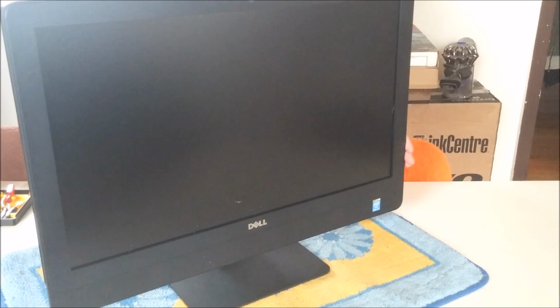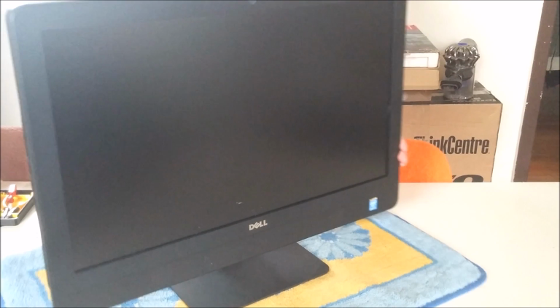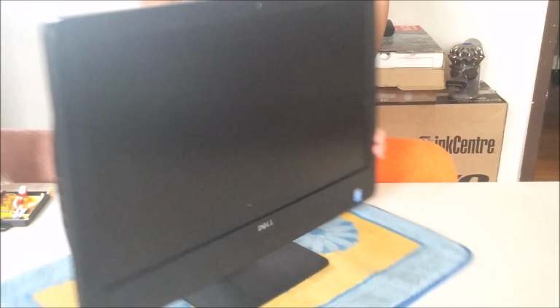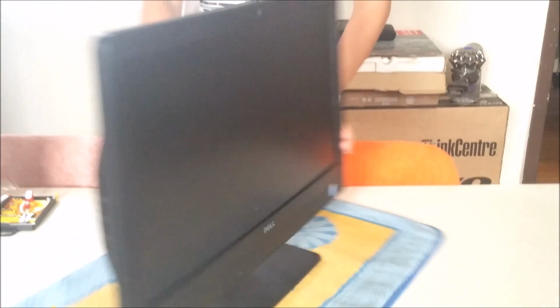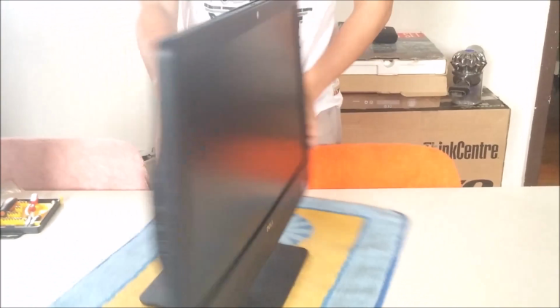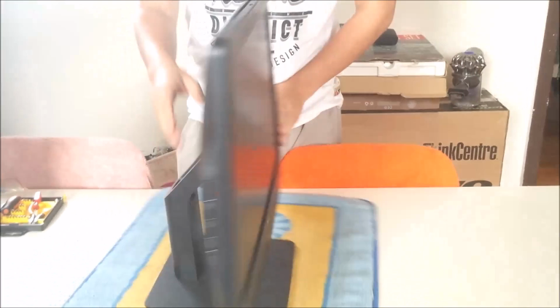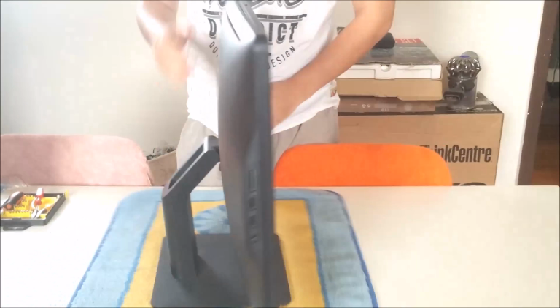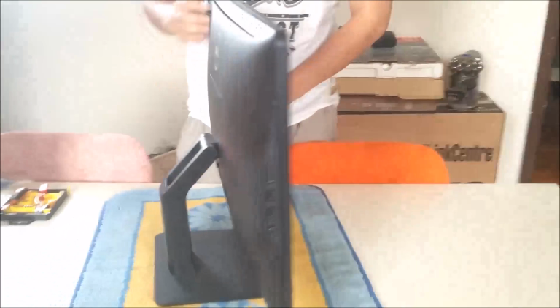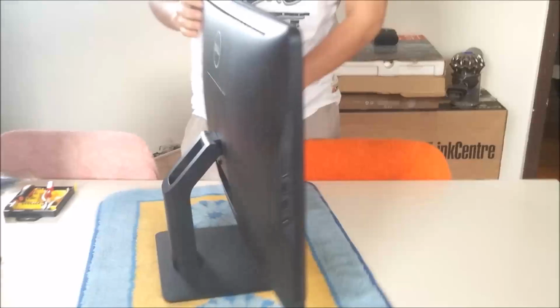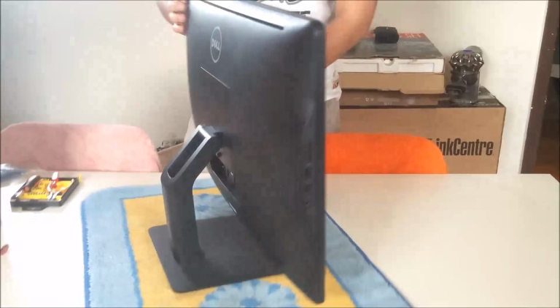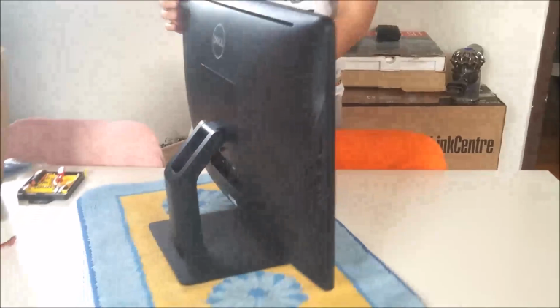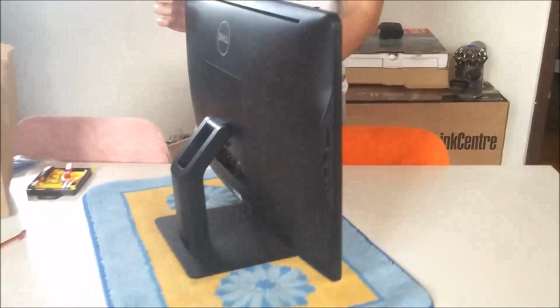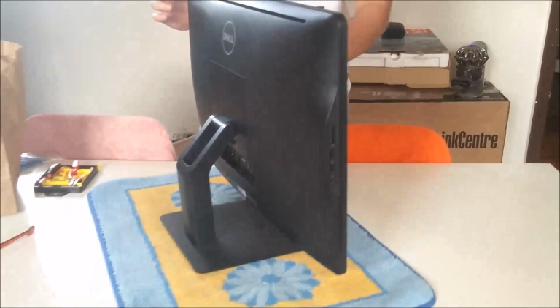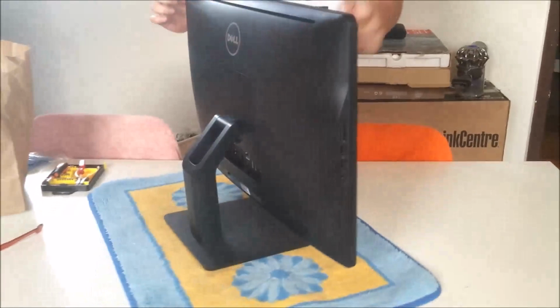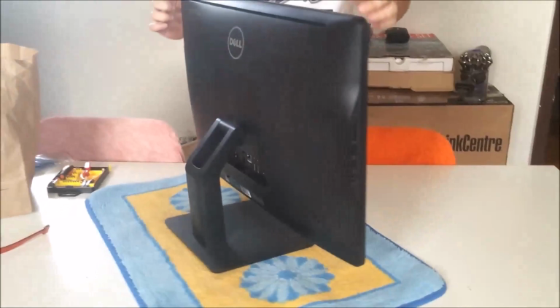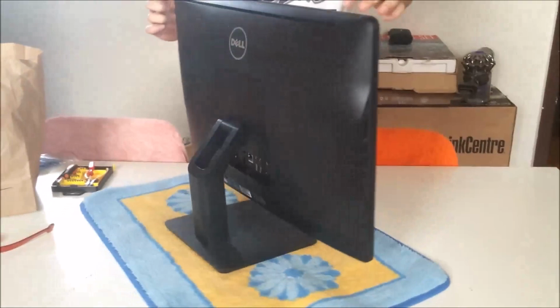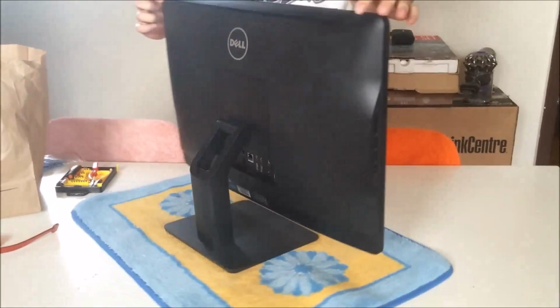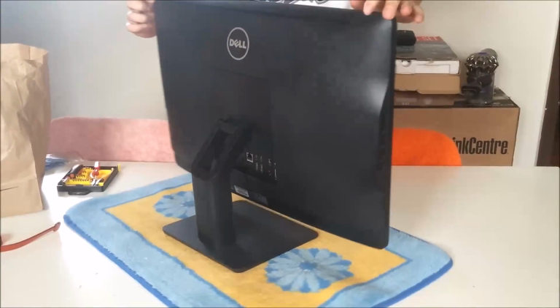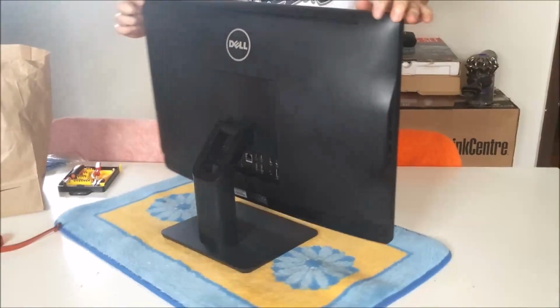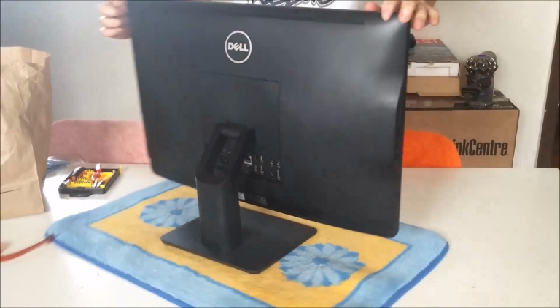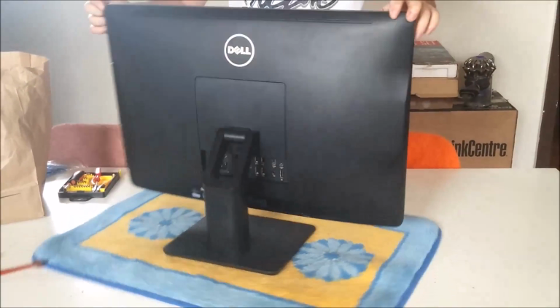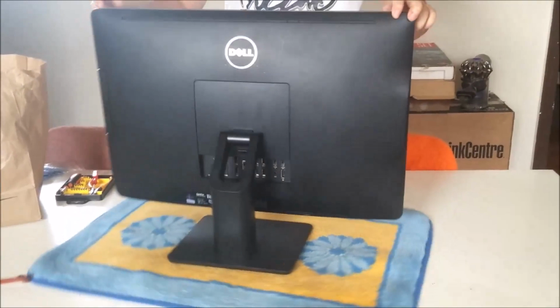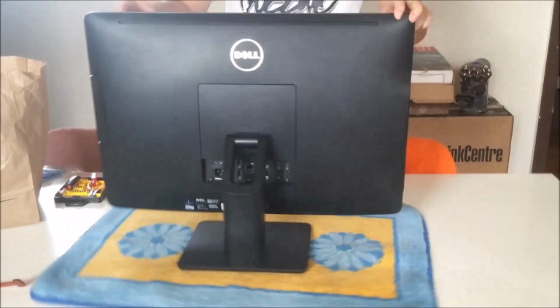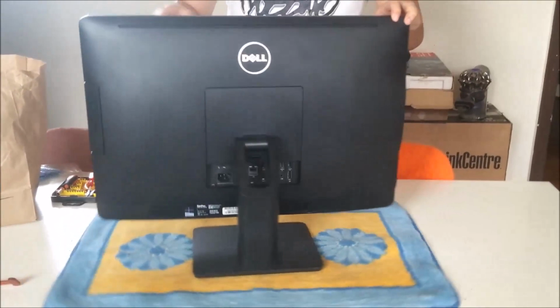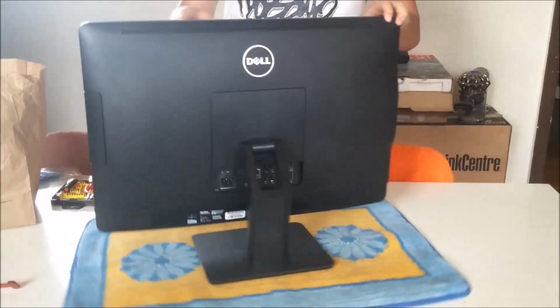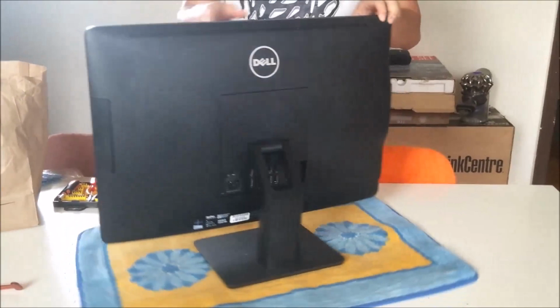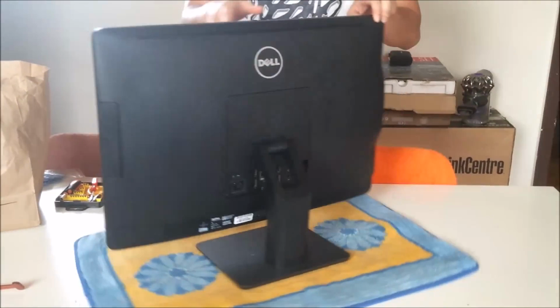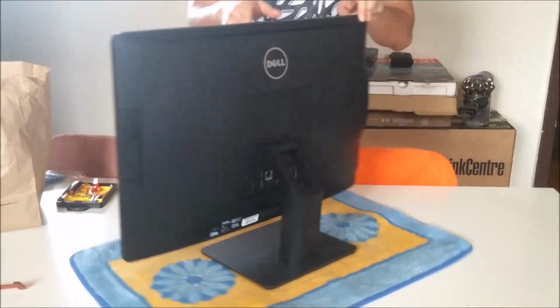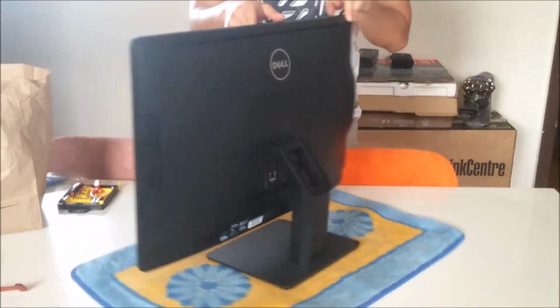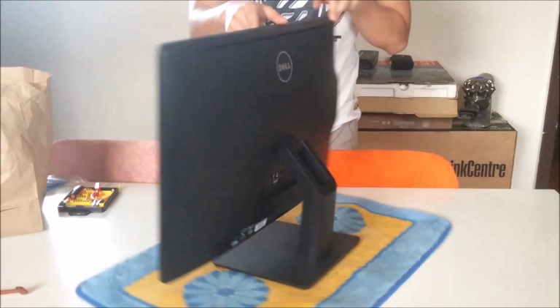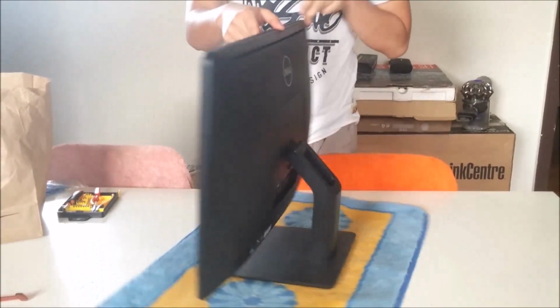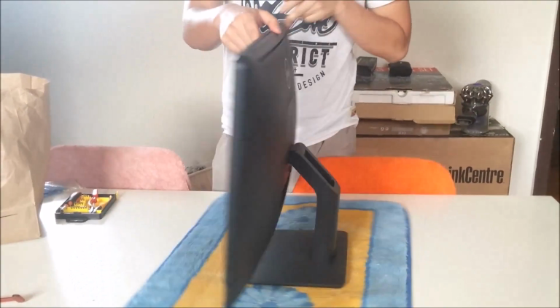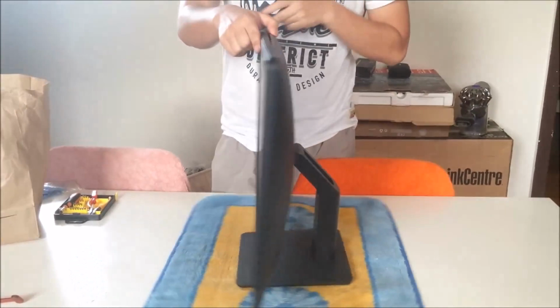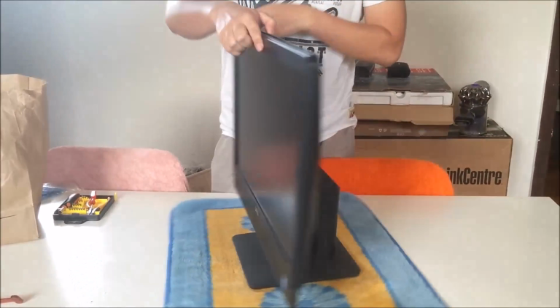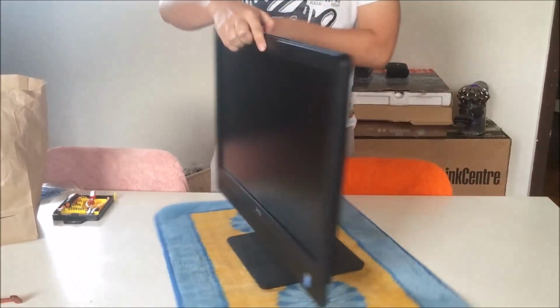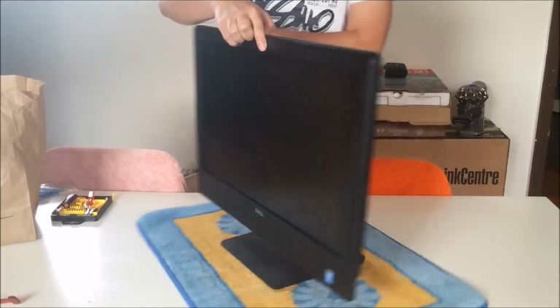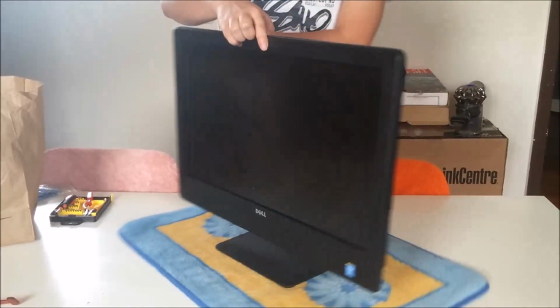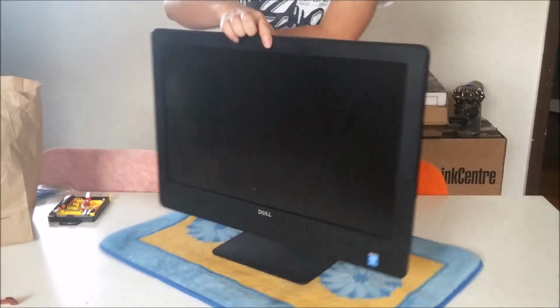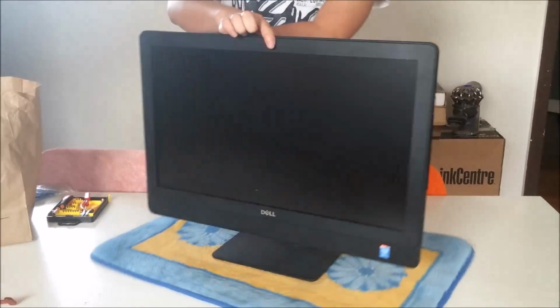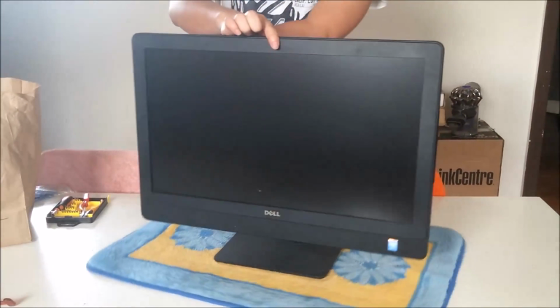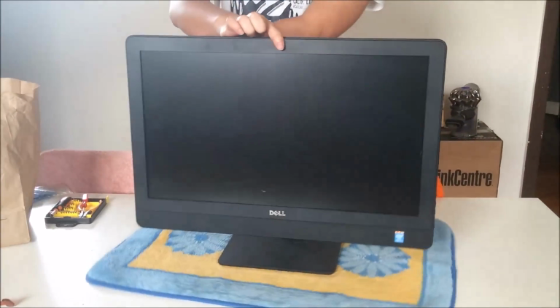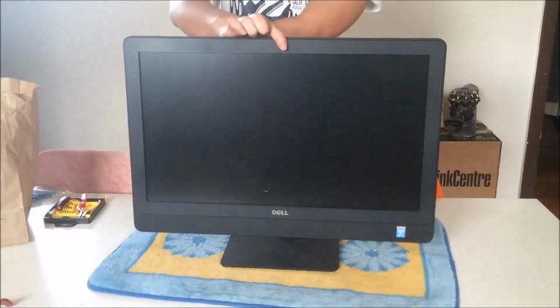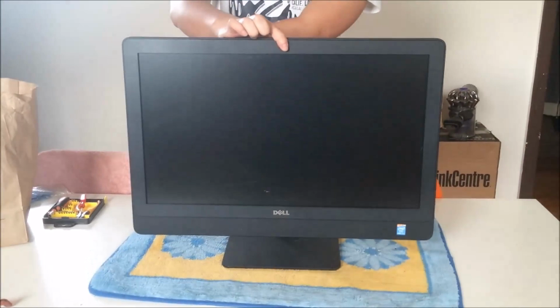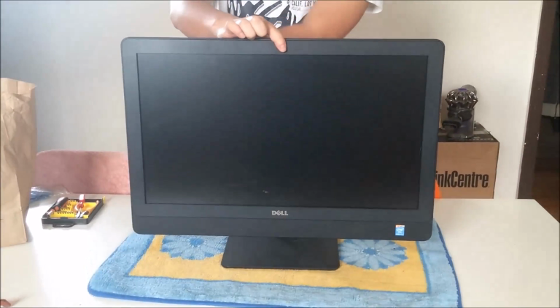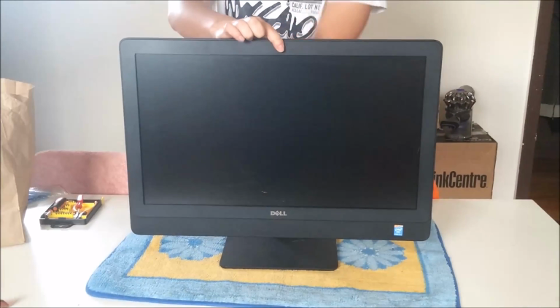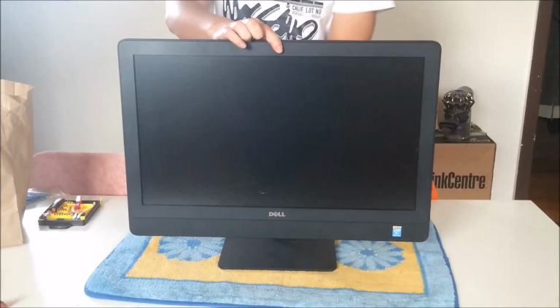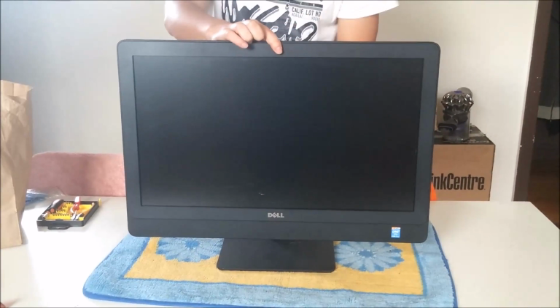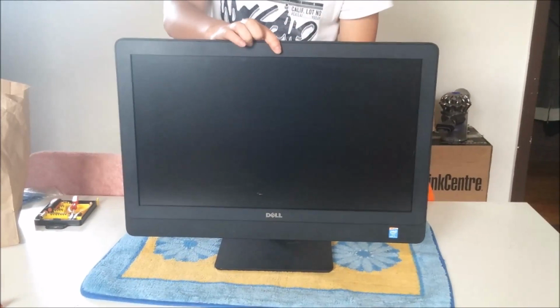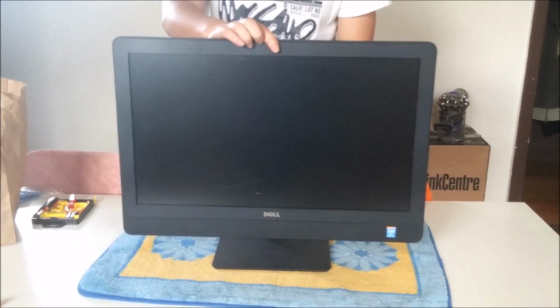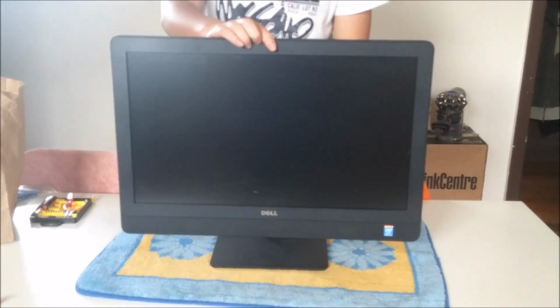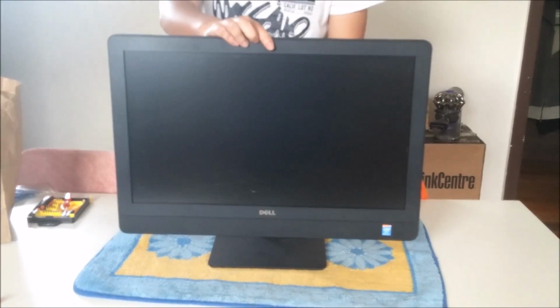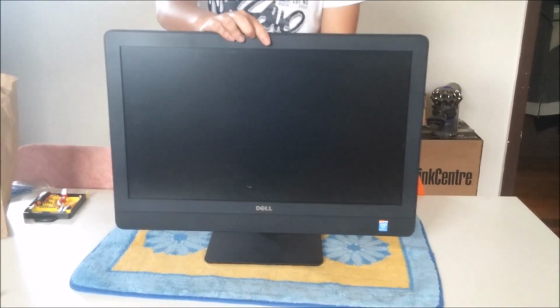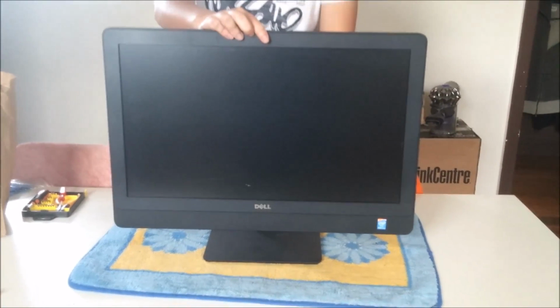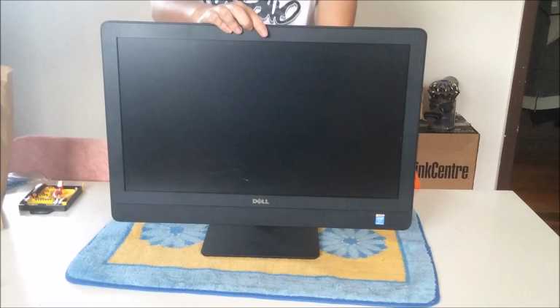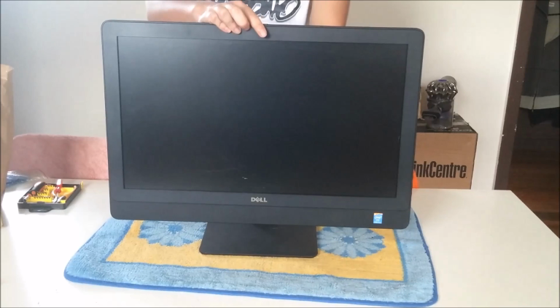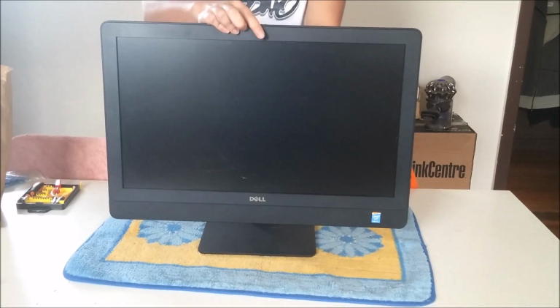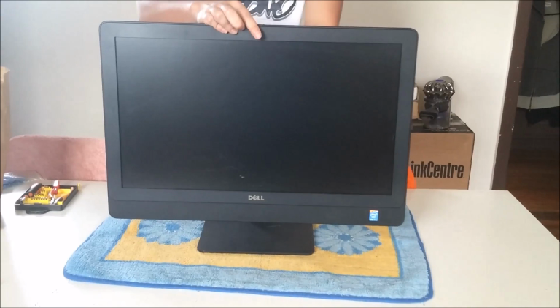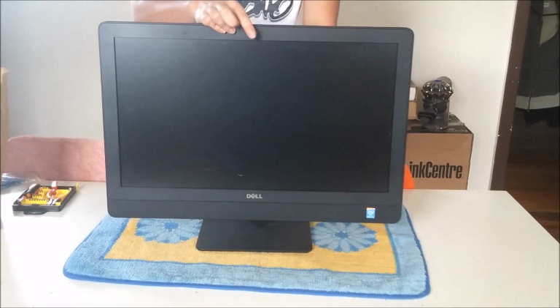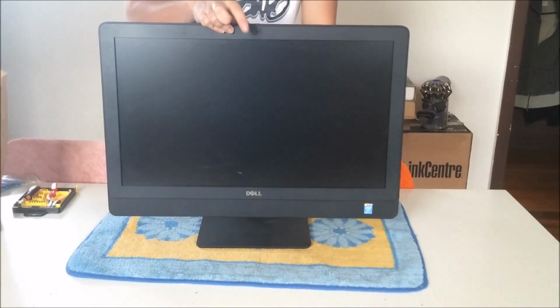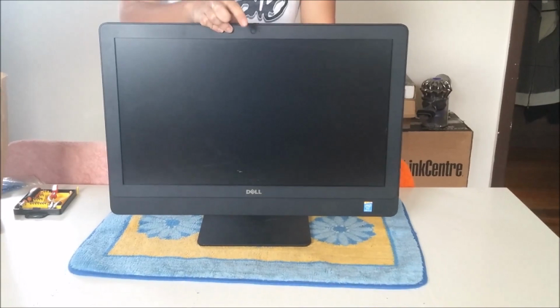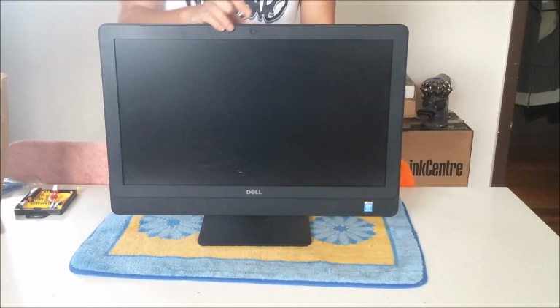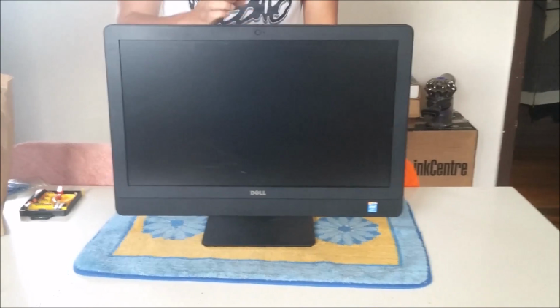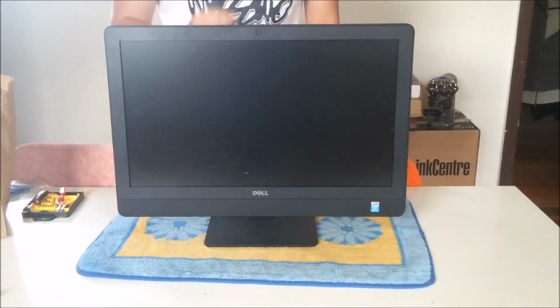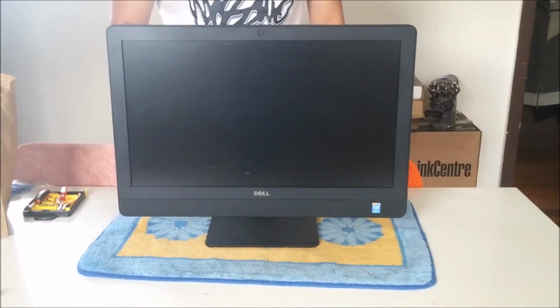Here we have a Dell Optiplex 9030, which is the same thing as a Dell Inspiron 5000 series.